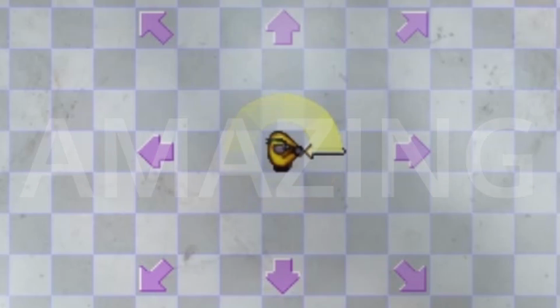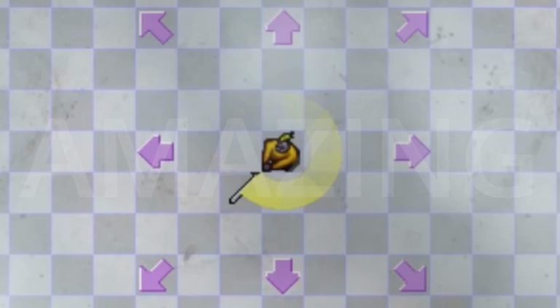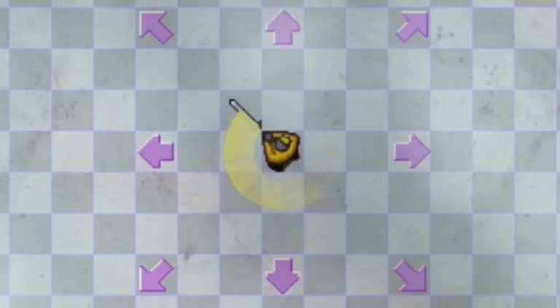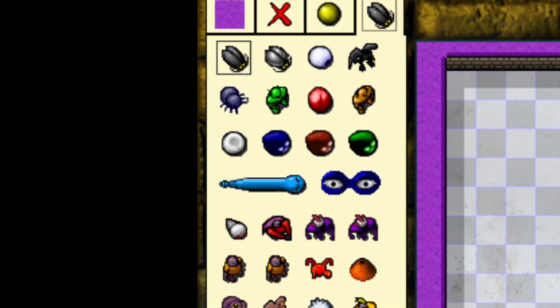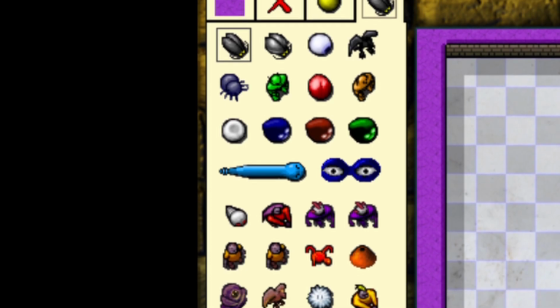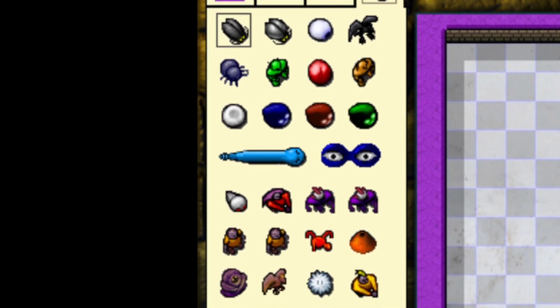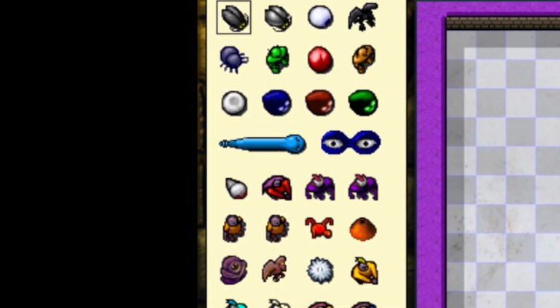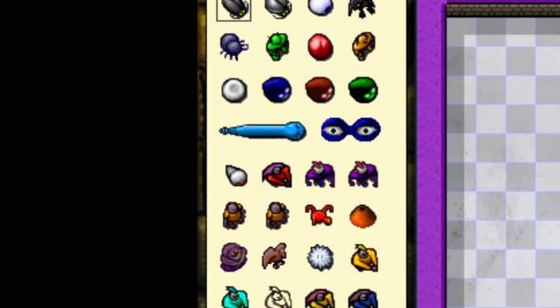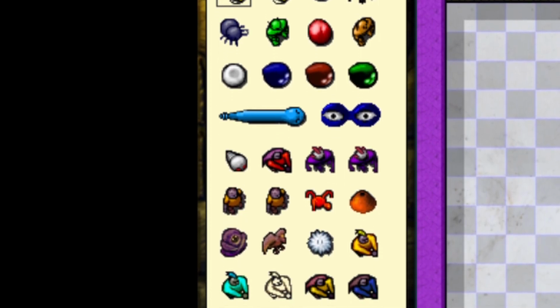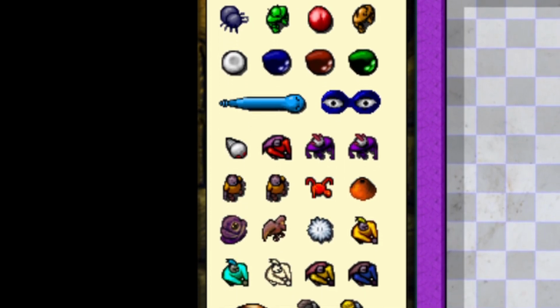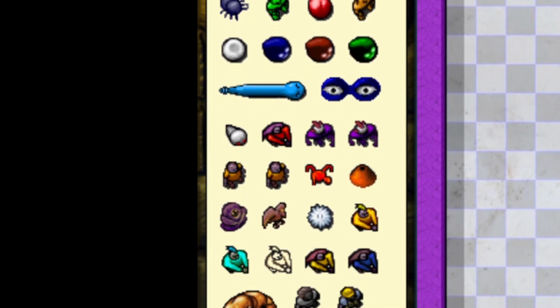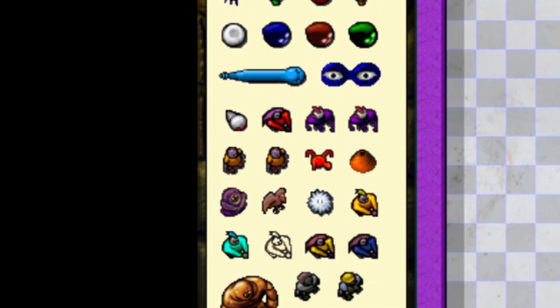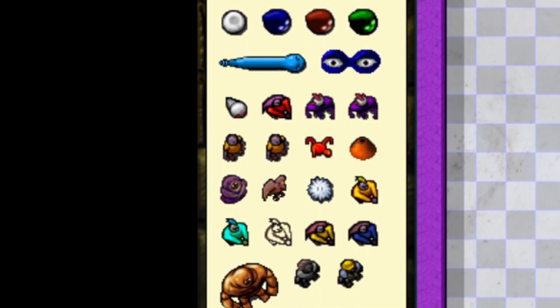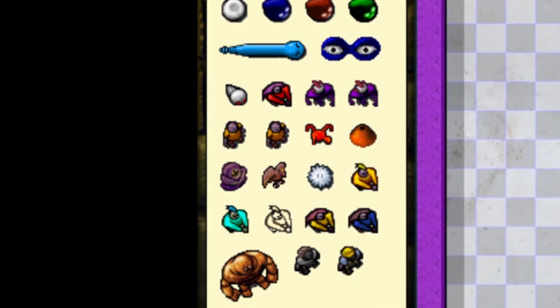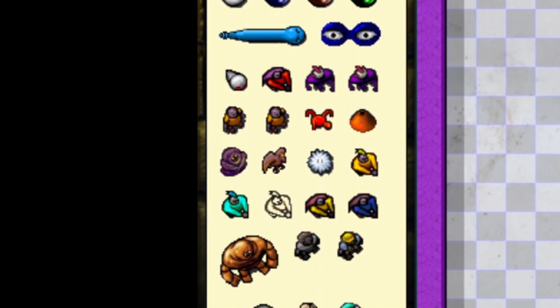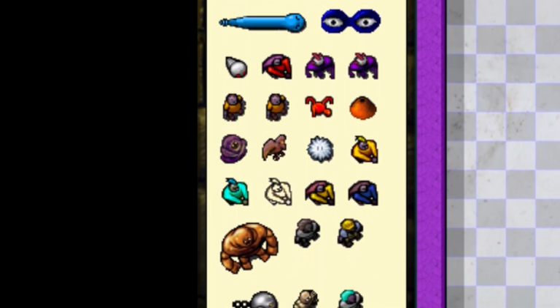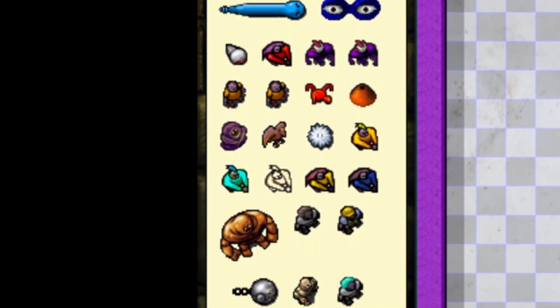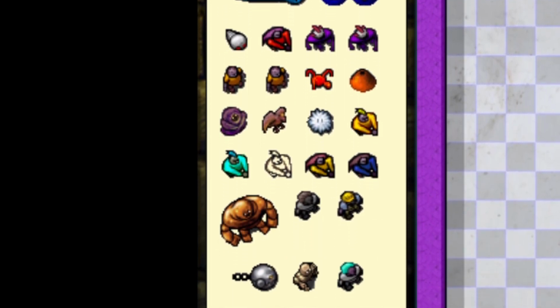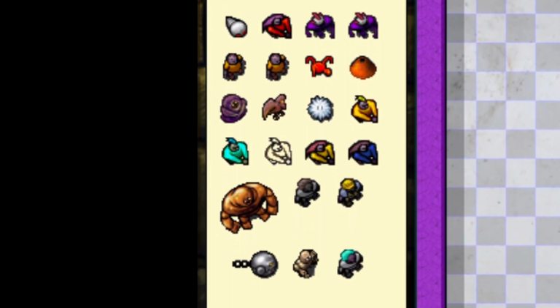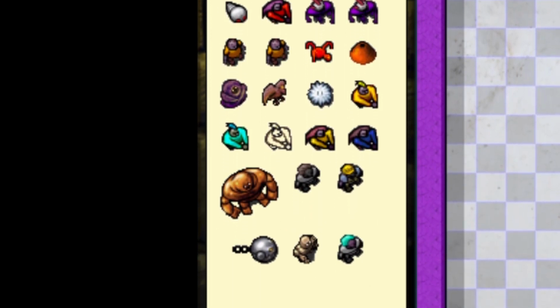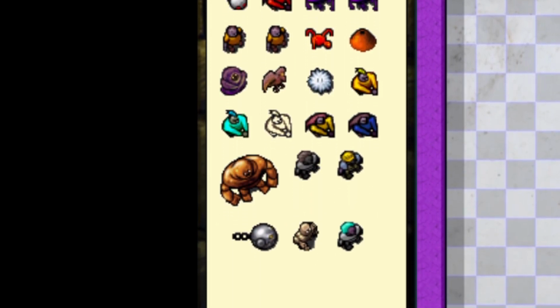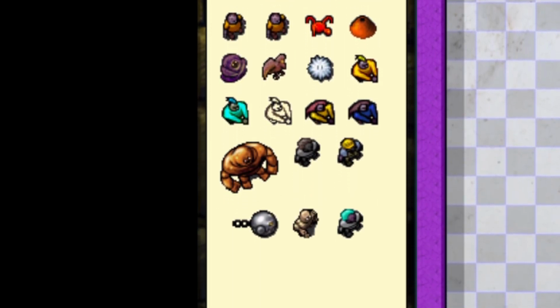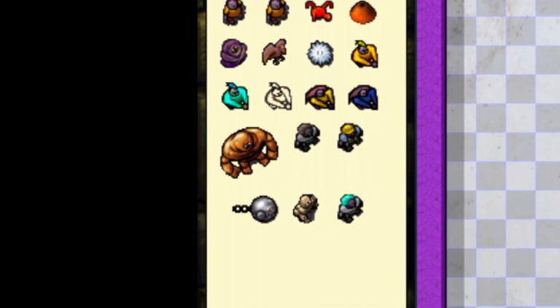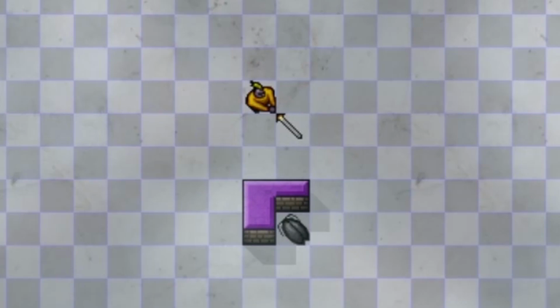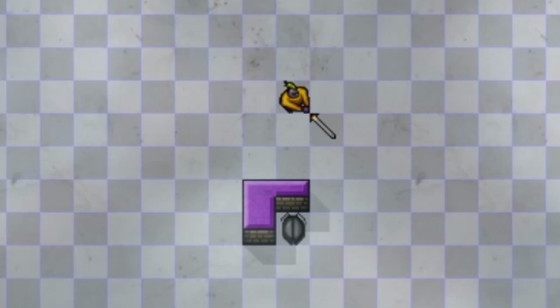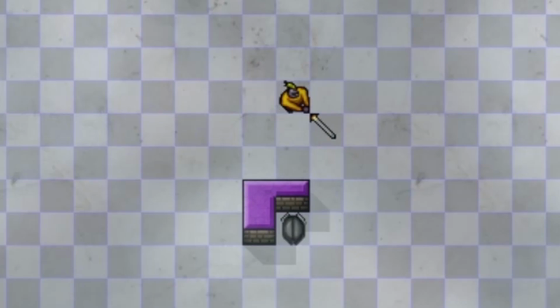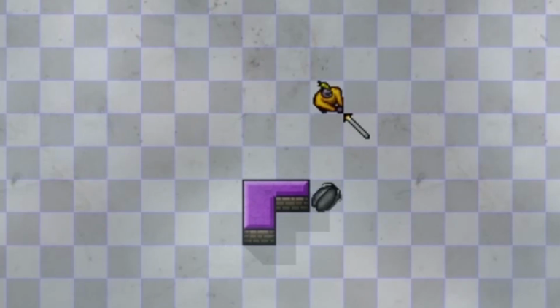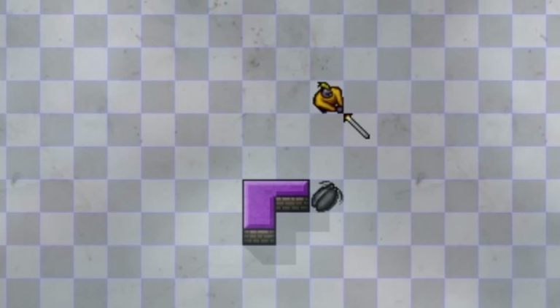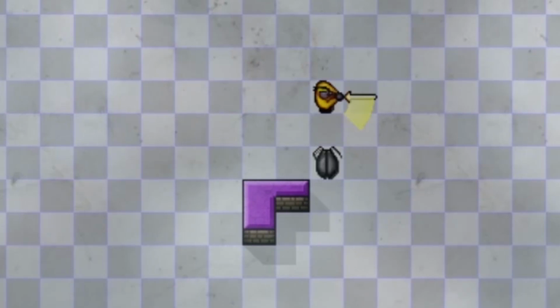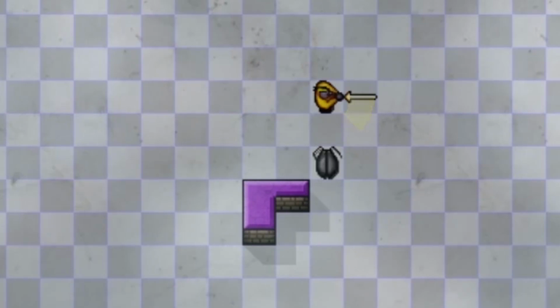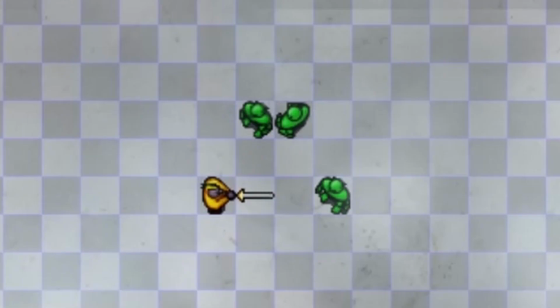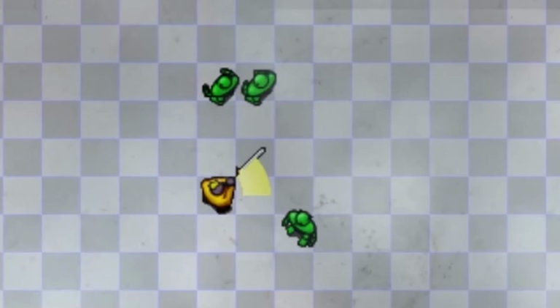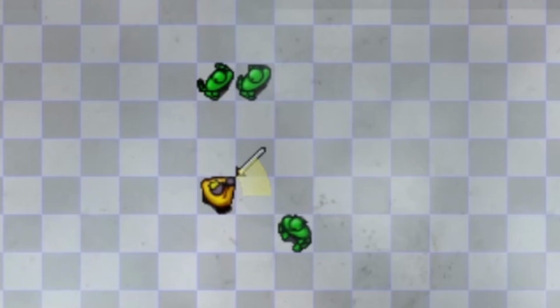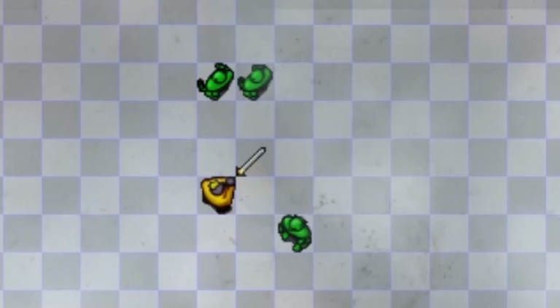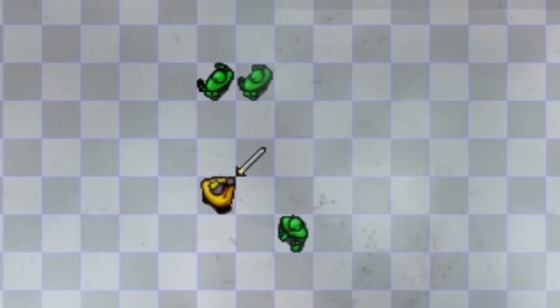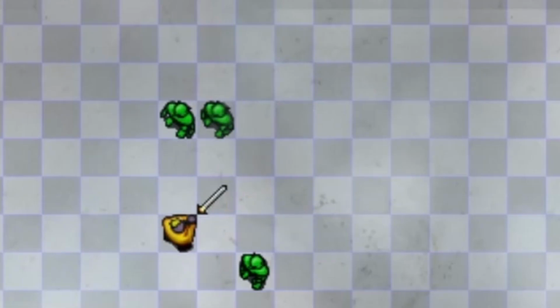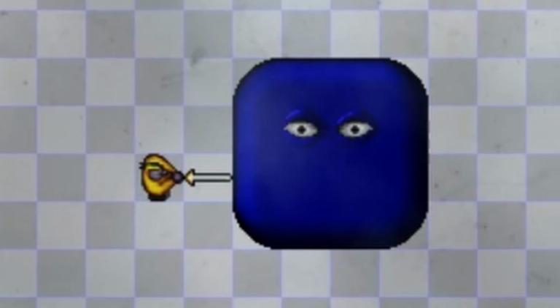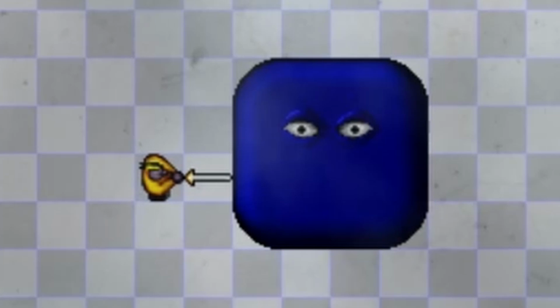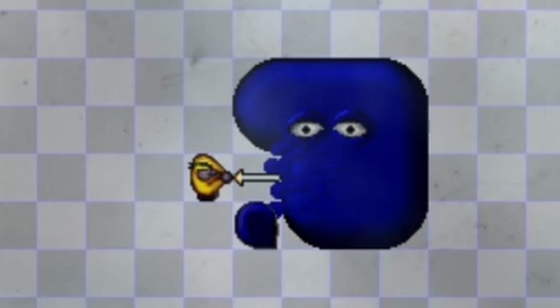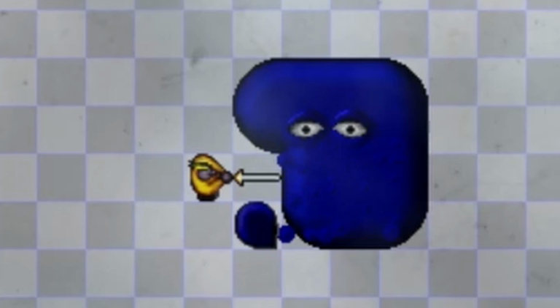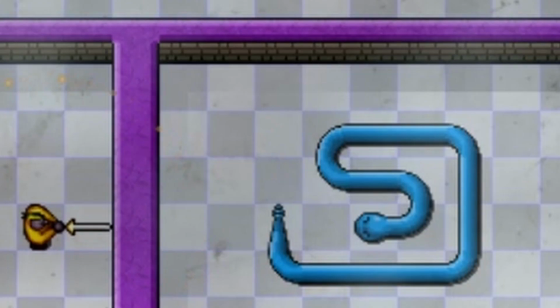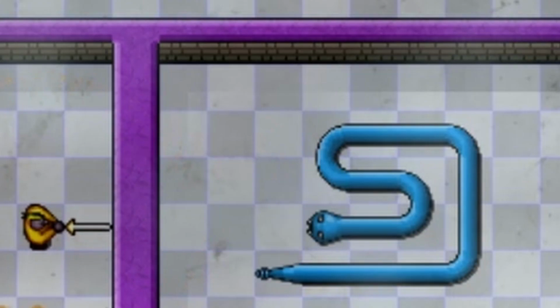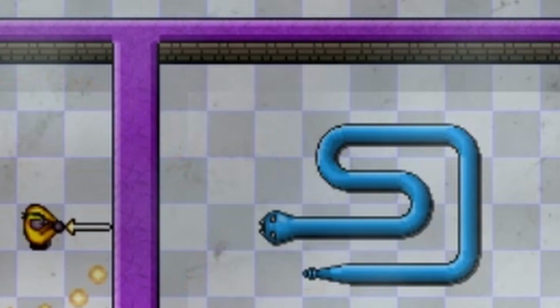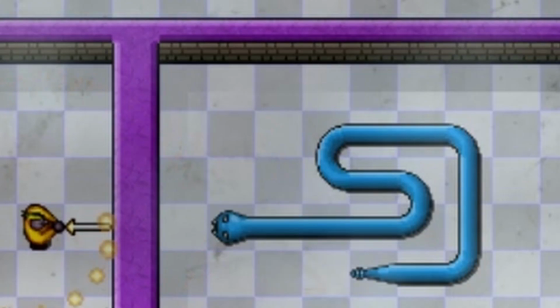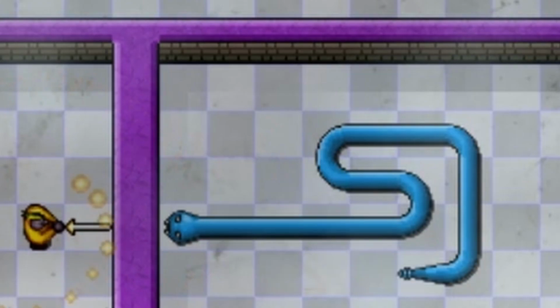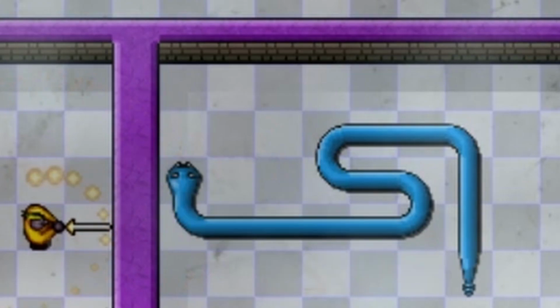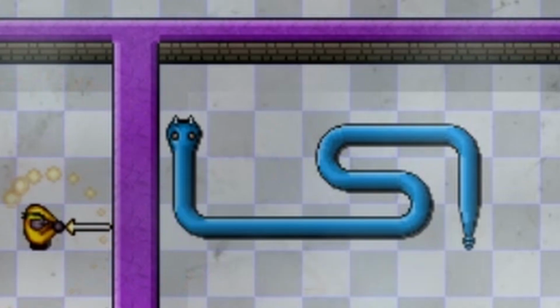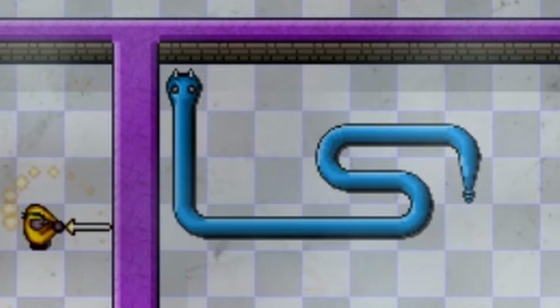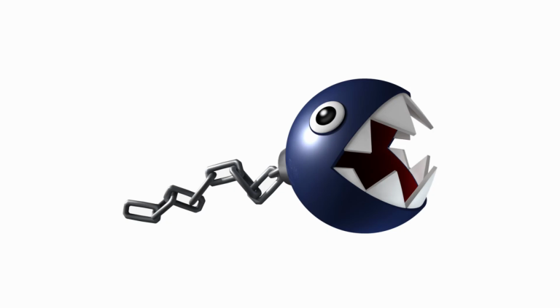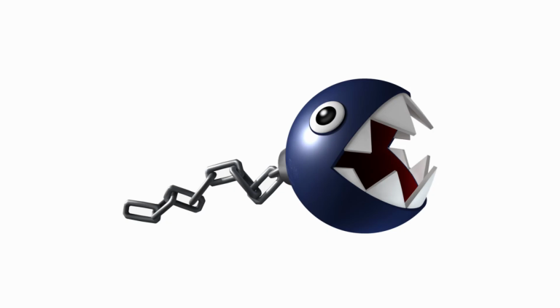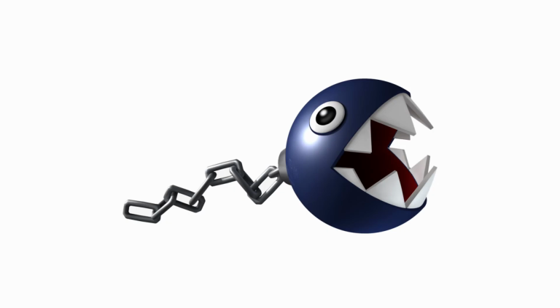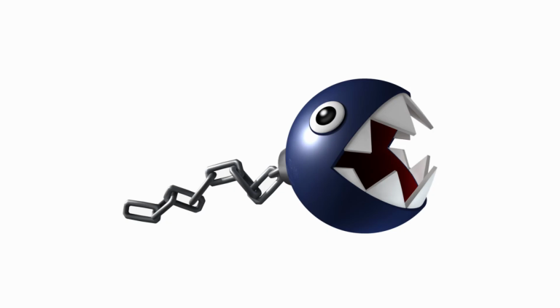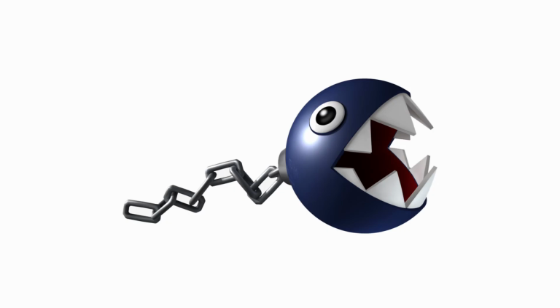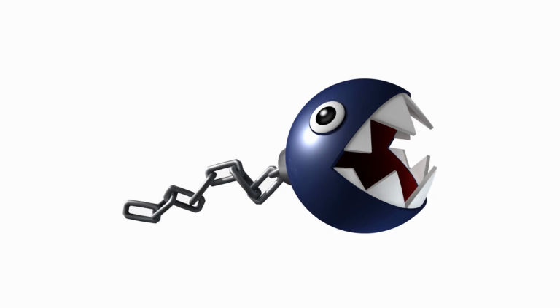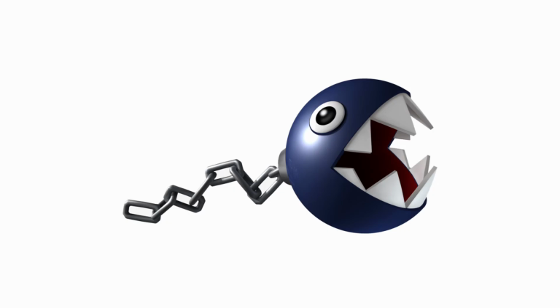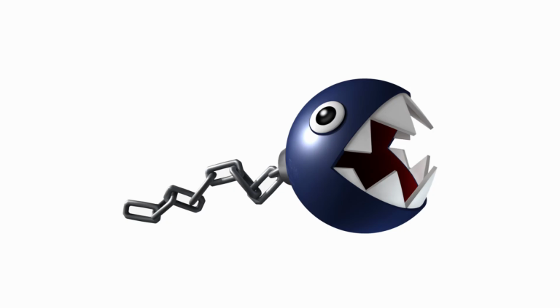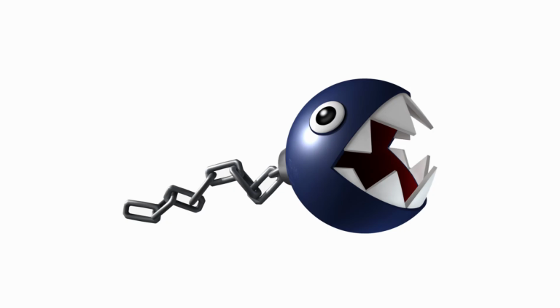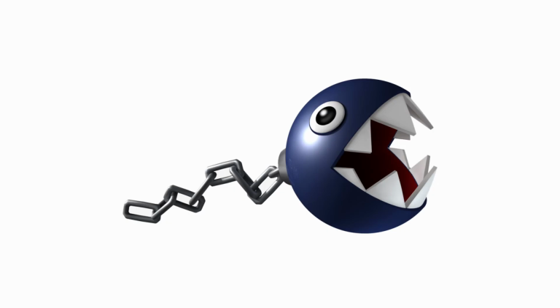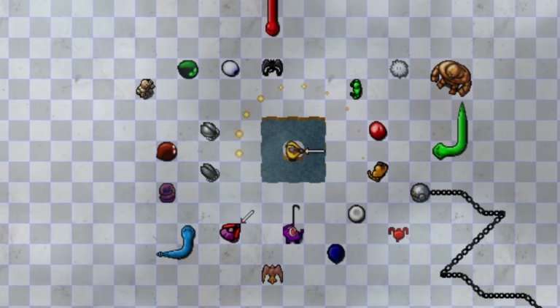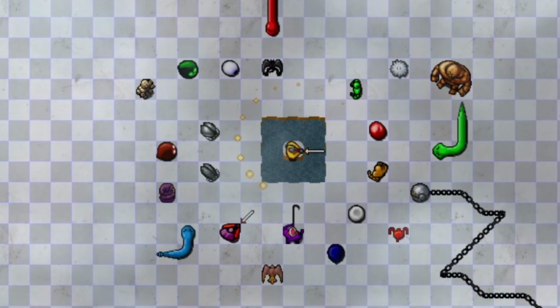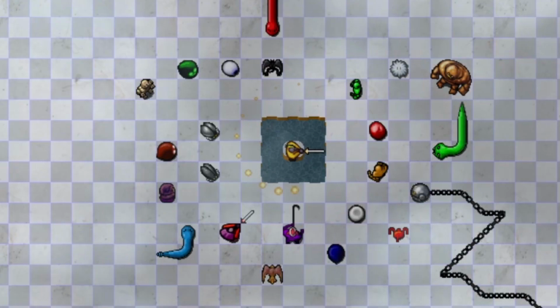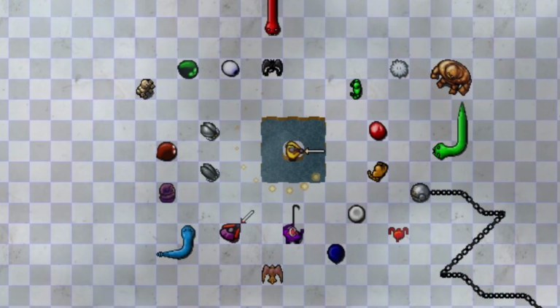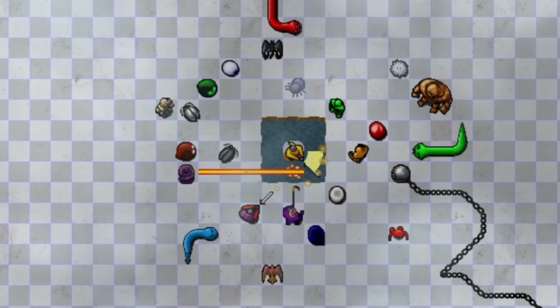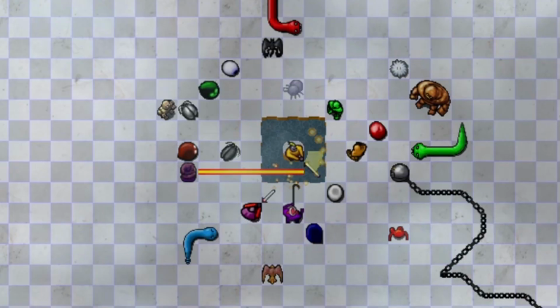There is a wide variety of deadly enemies: Roaches, Goblins, Tar, Rattlesnakes, Chain Chomps from Mario, and a lot more.